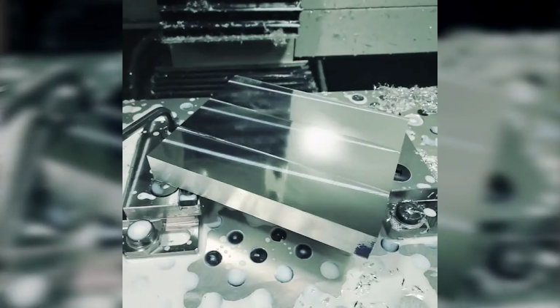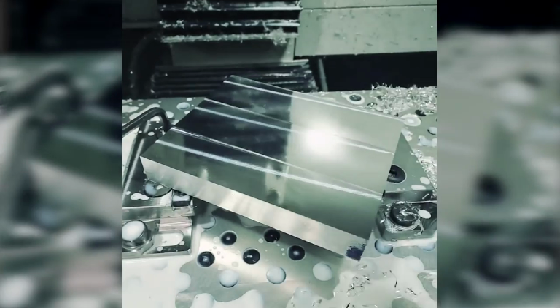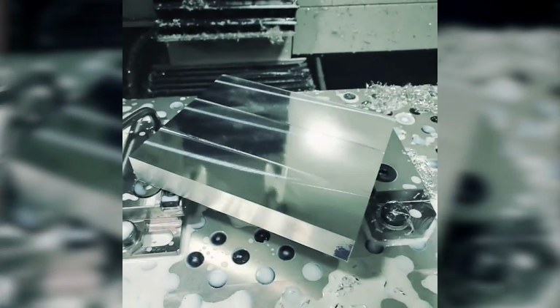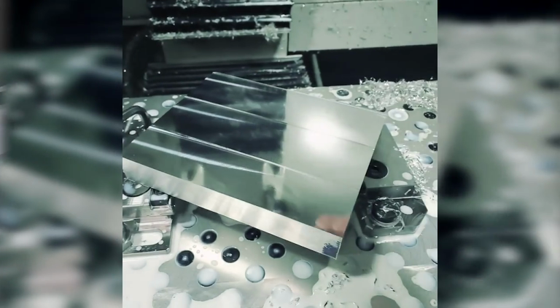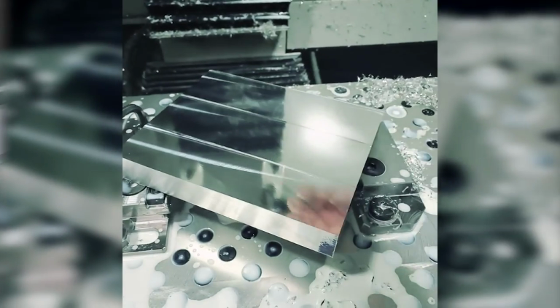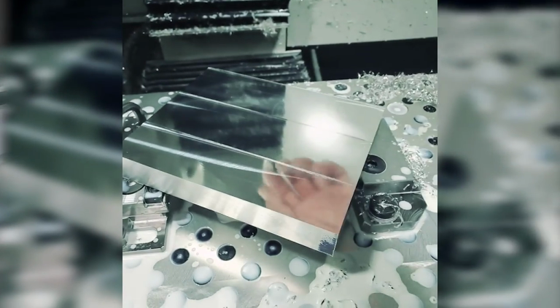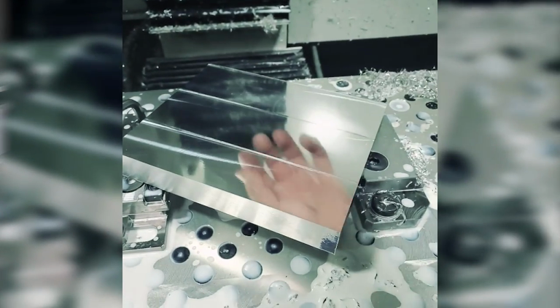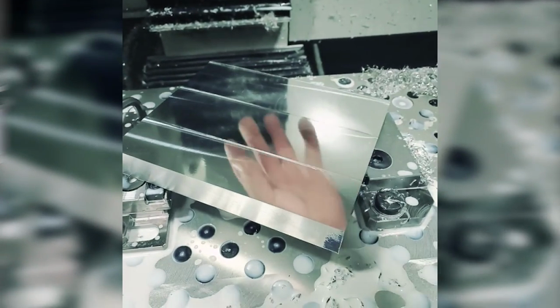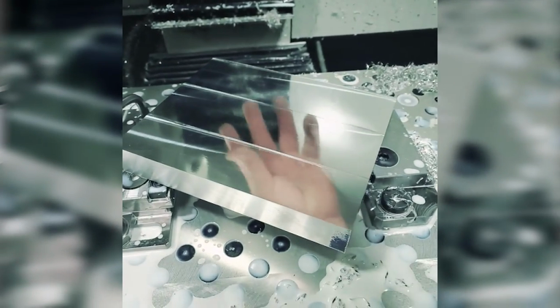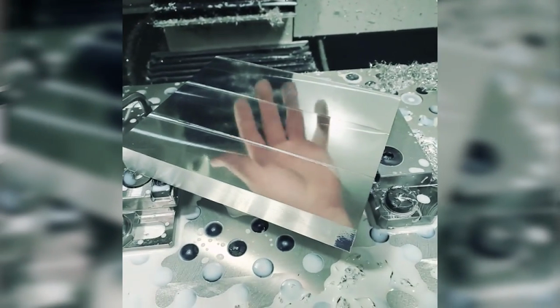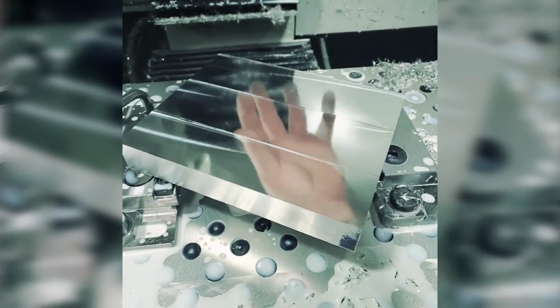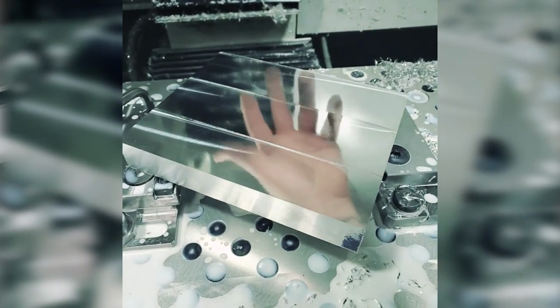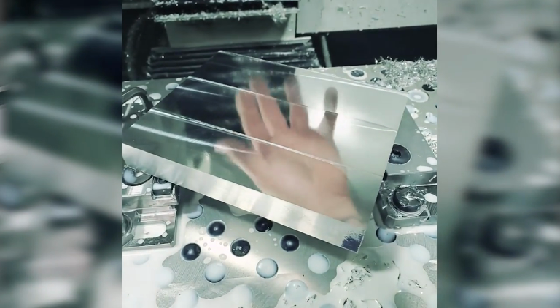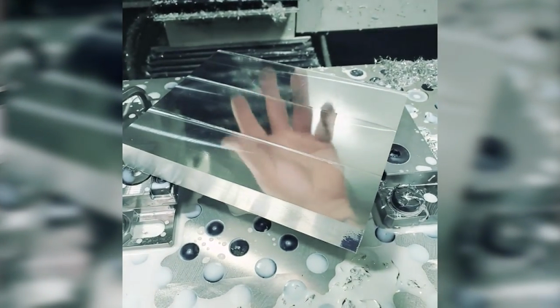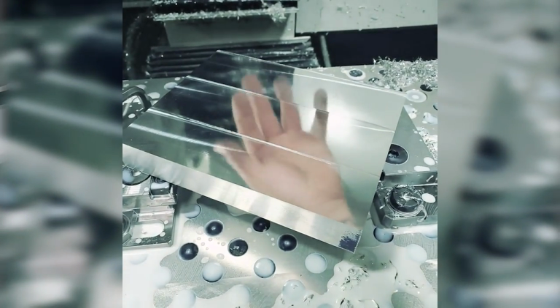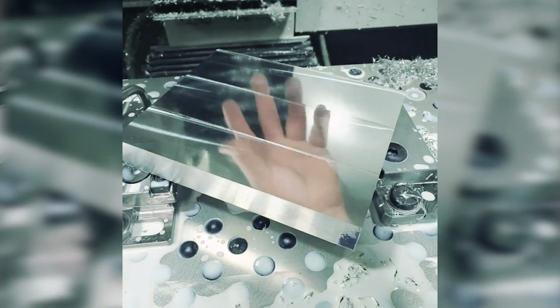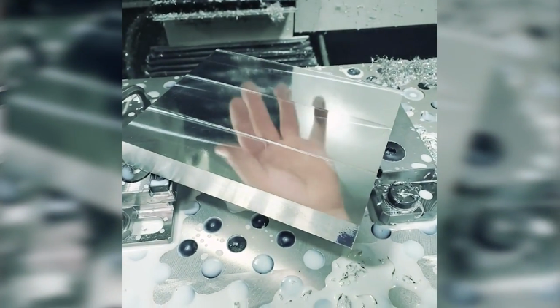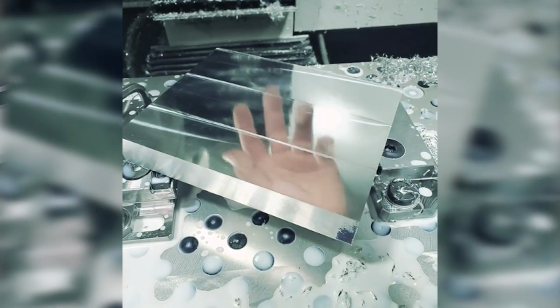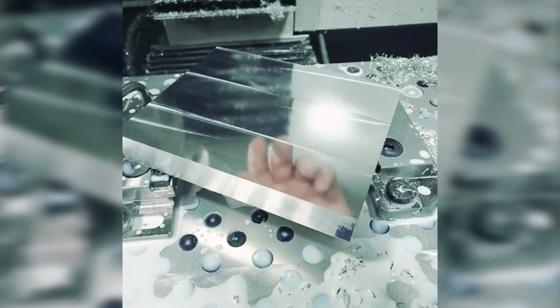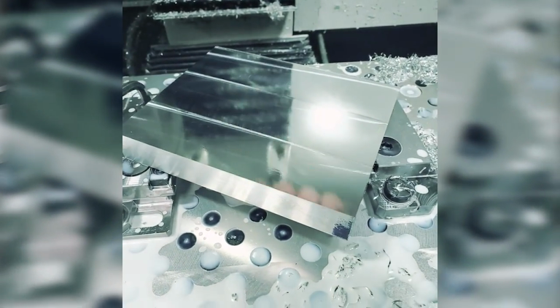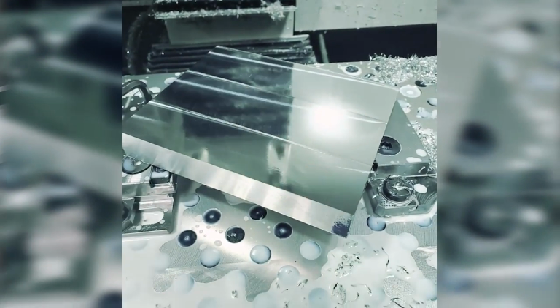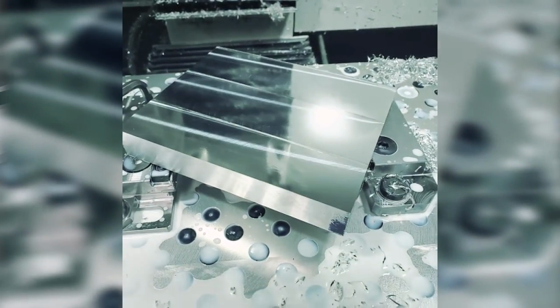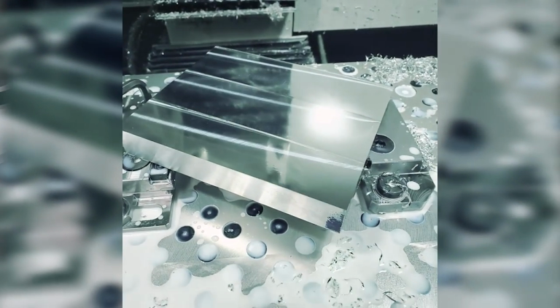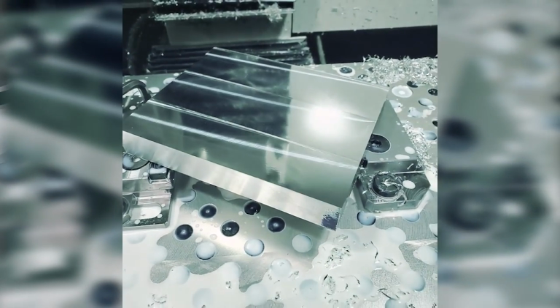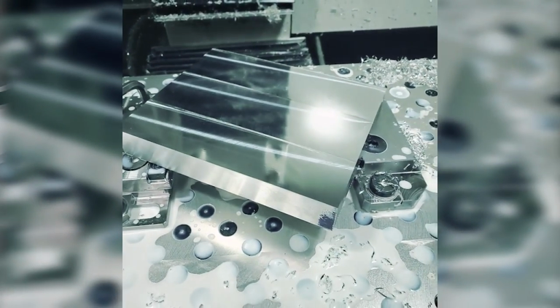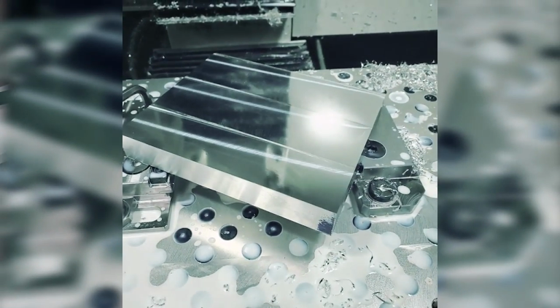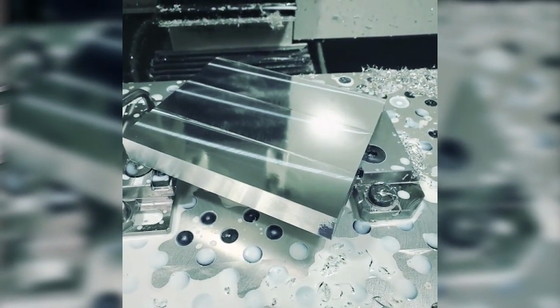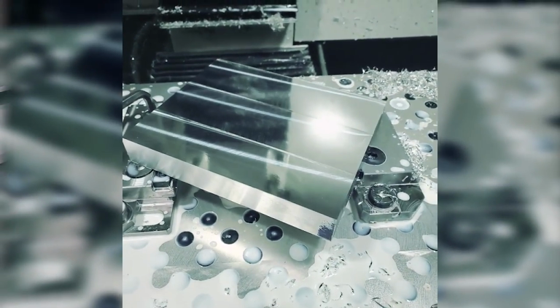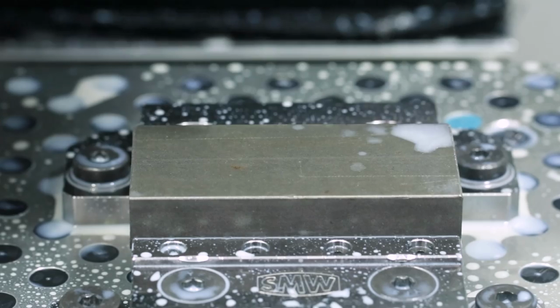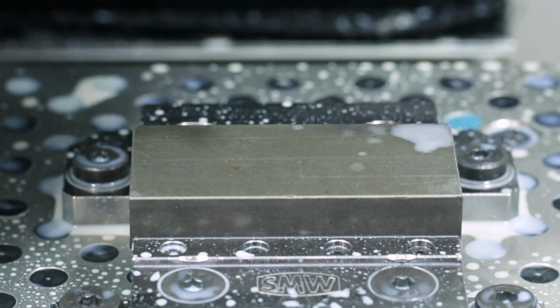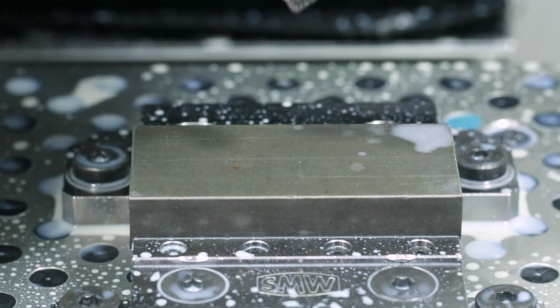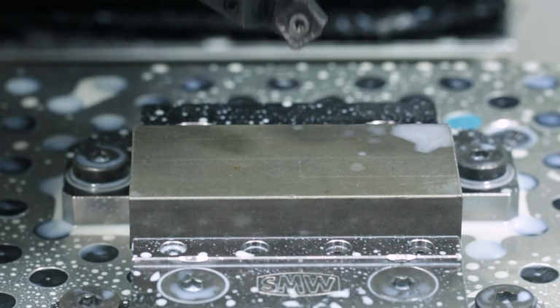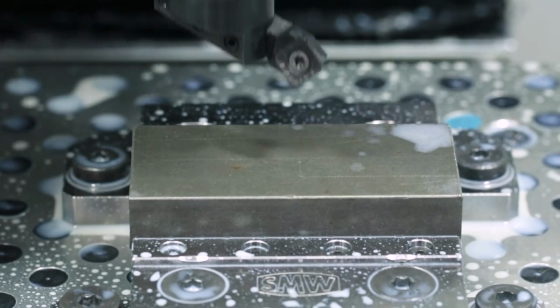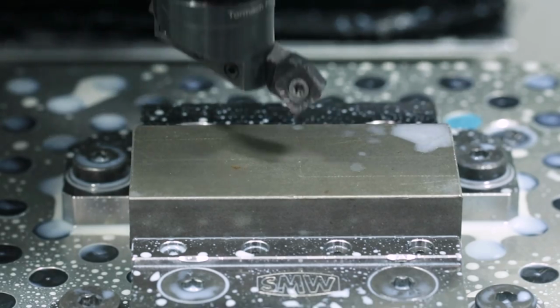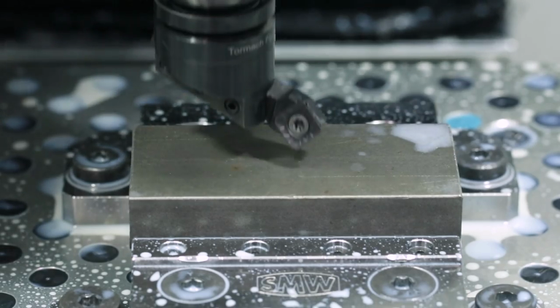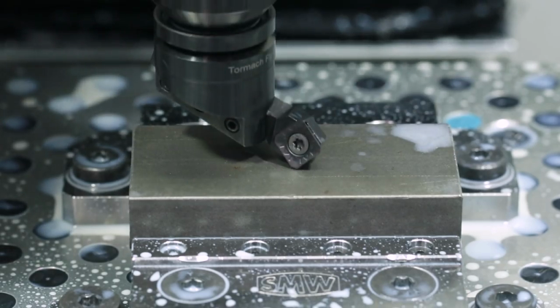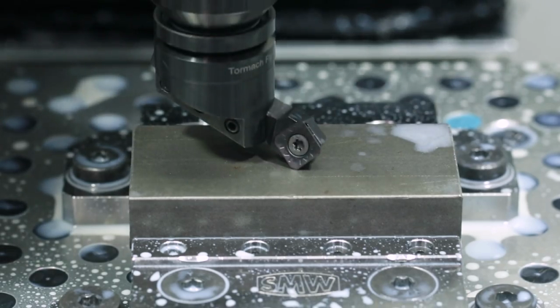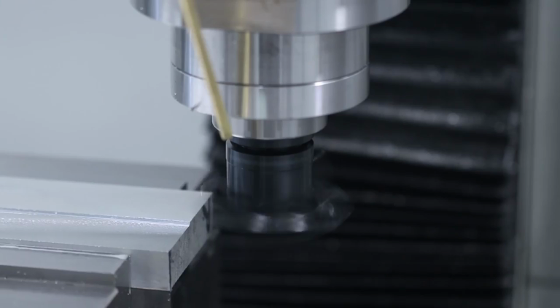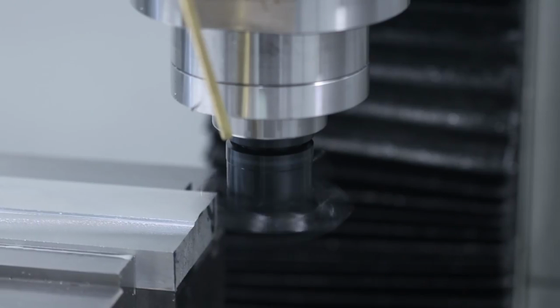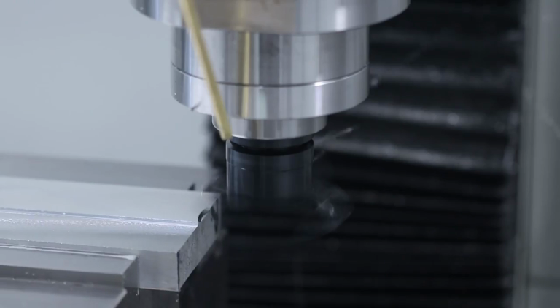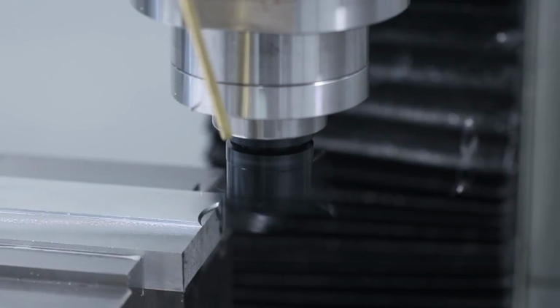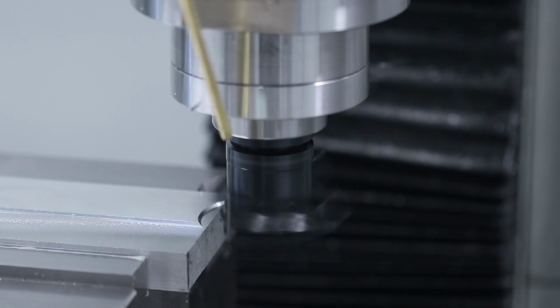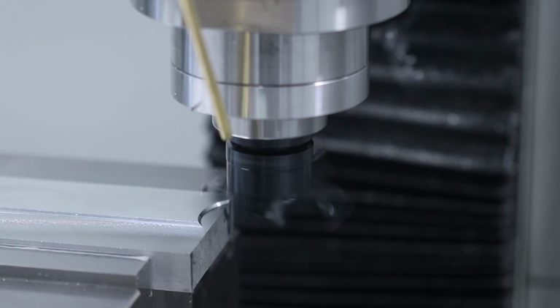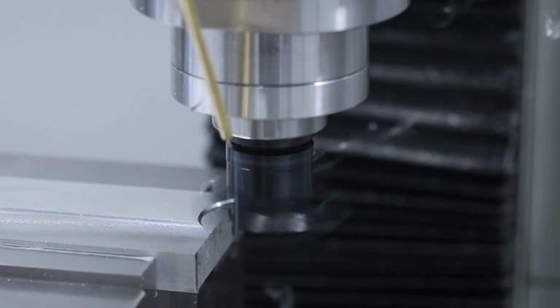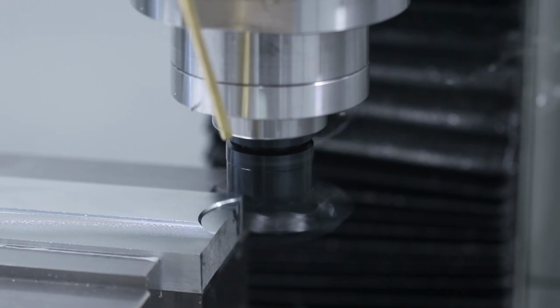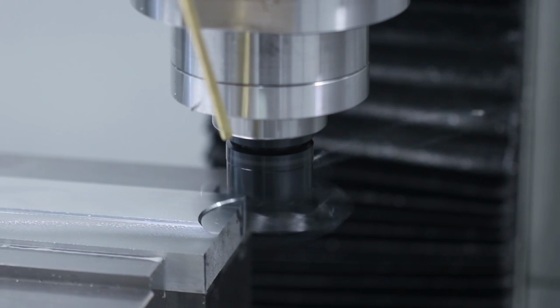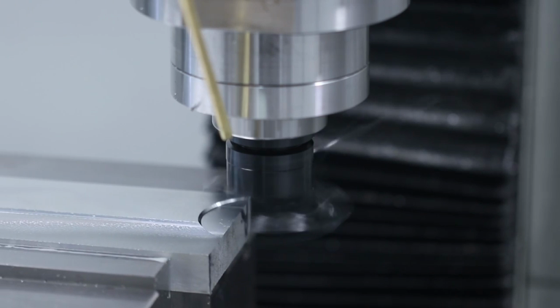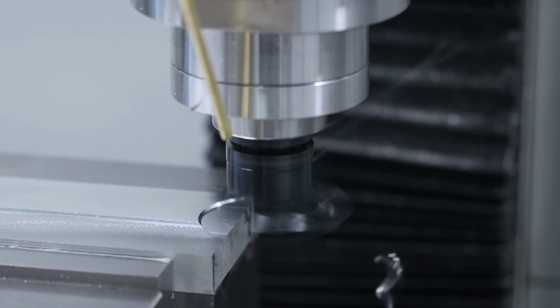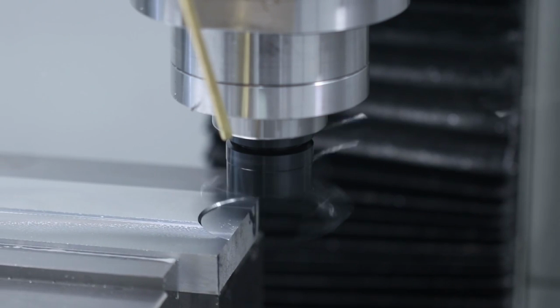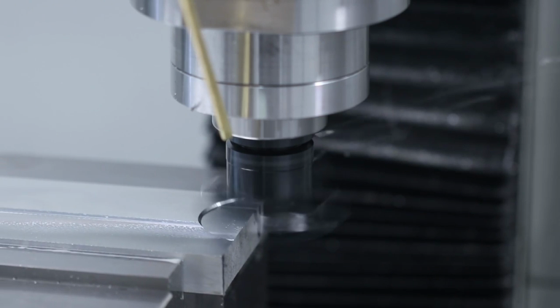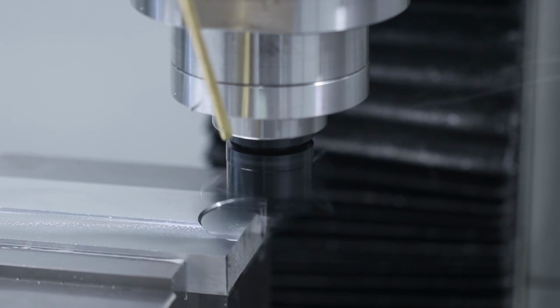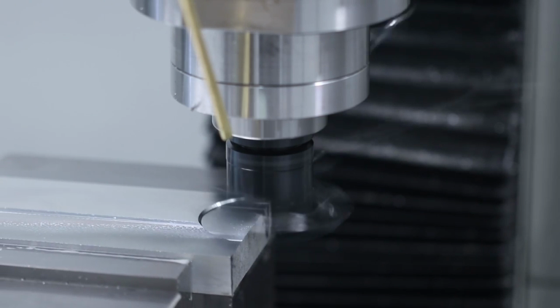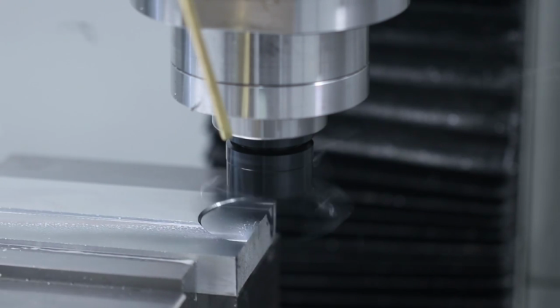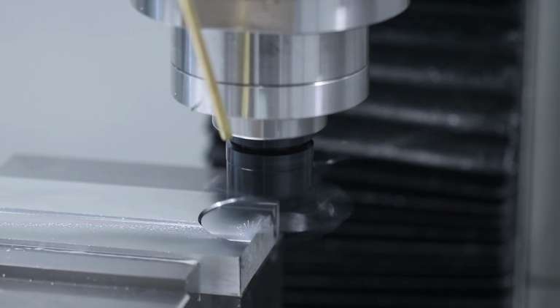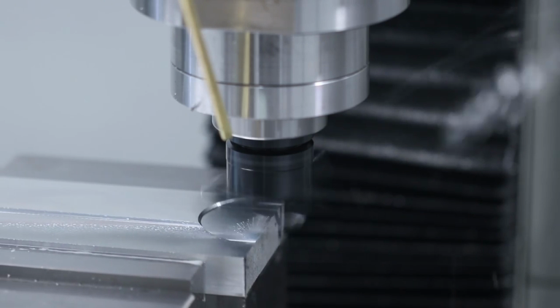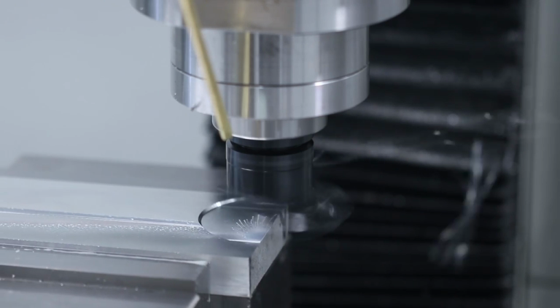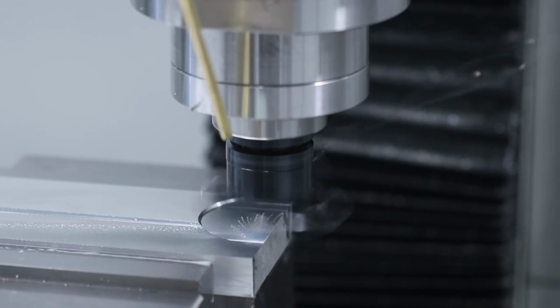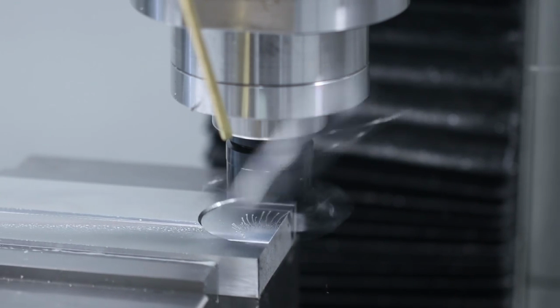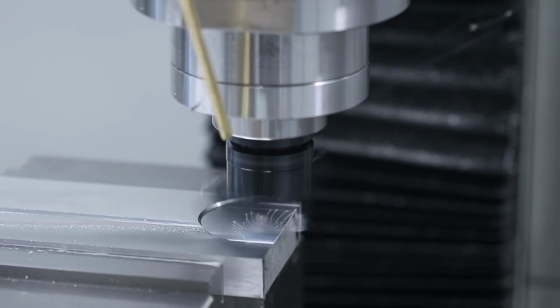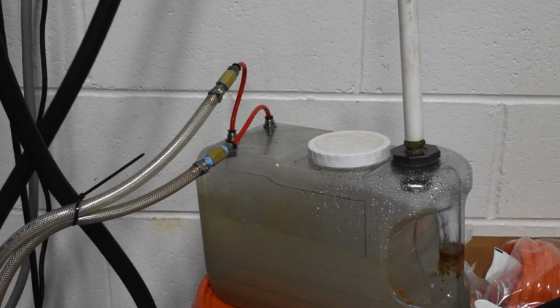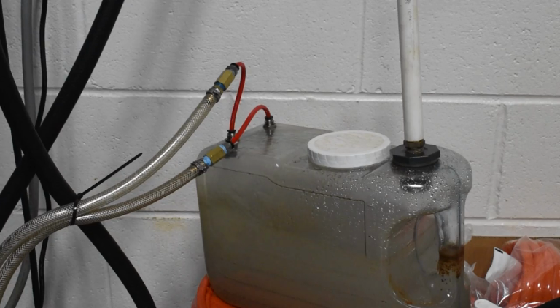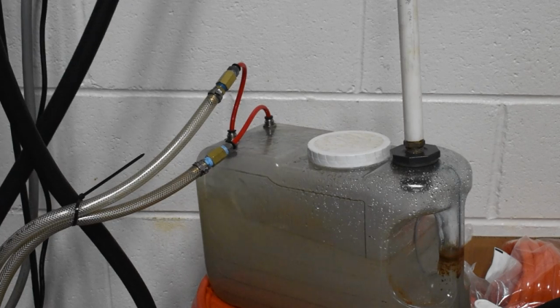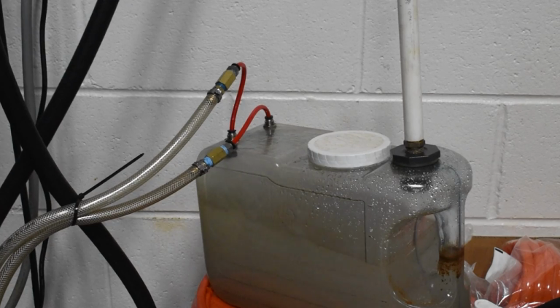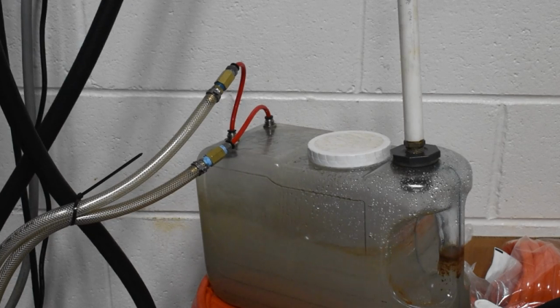How's it going guys? Vince here. Today we're going to be talking about a pretty cool tool that's become one of my favorite tools to run in the Tormach.